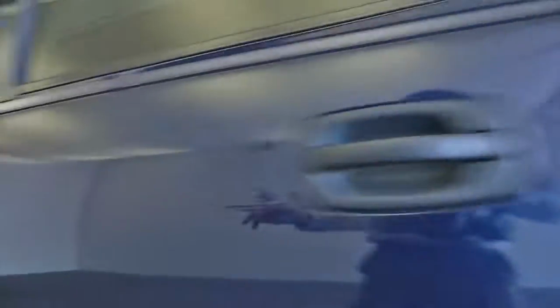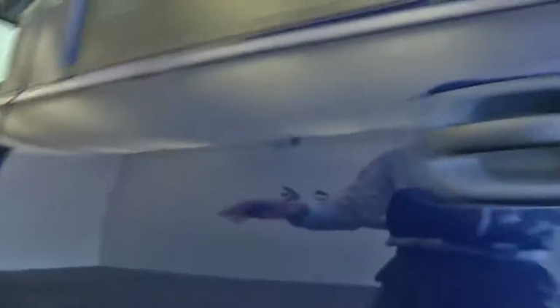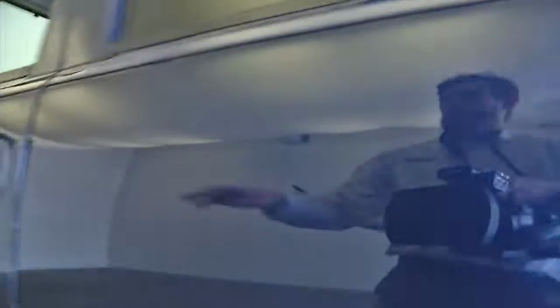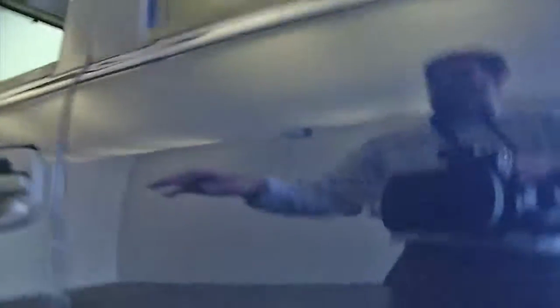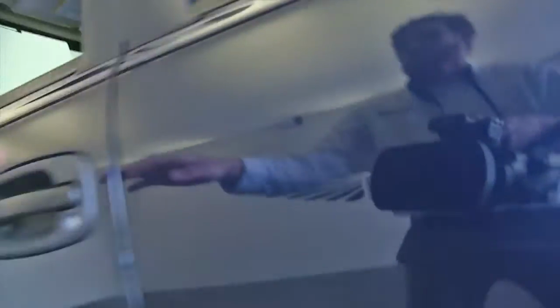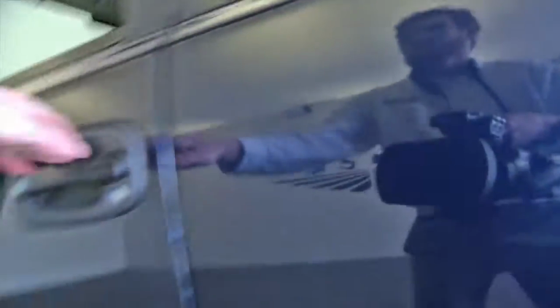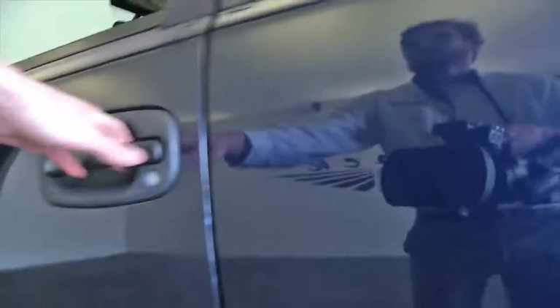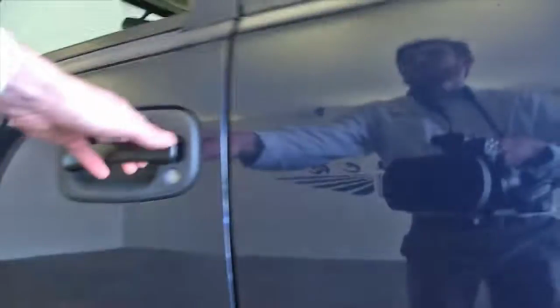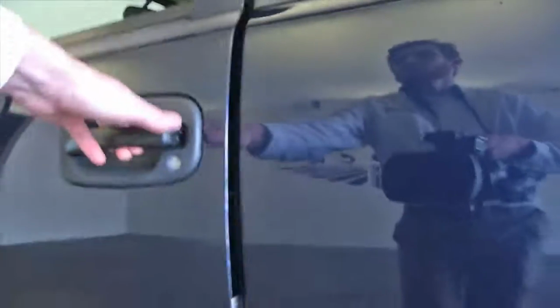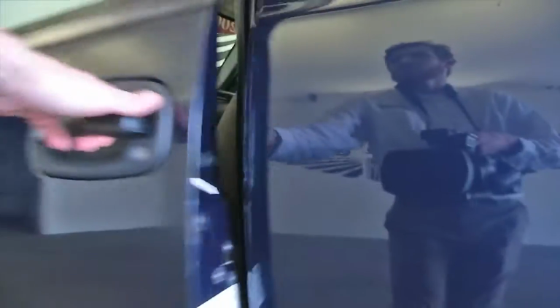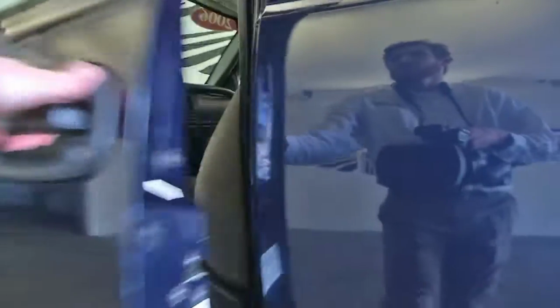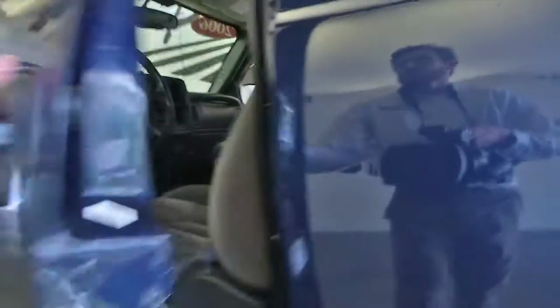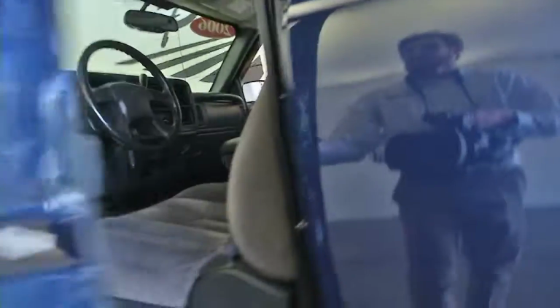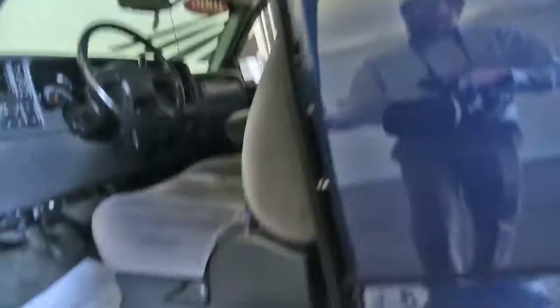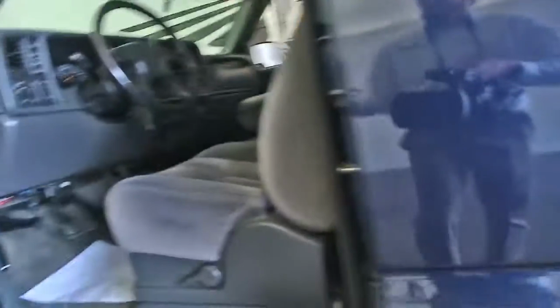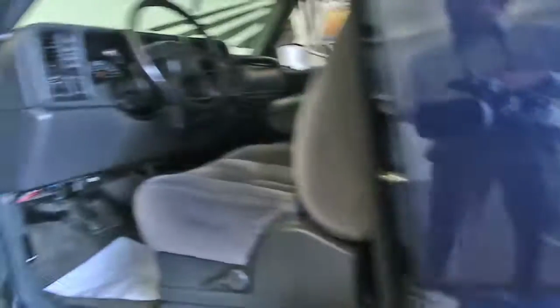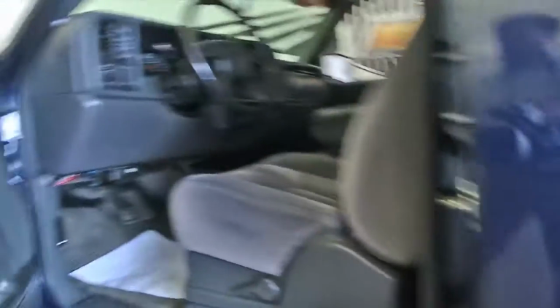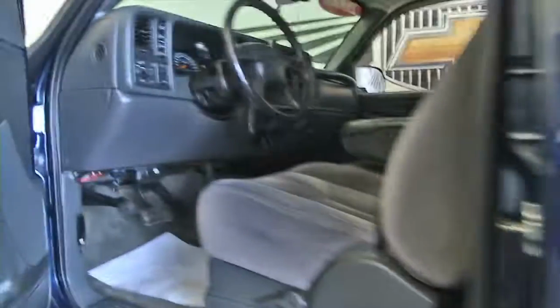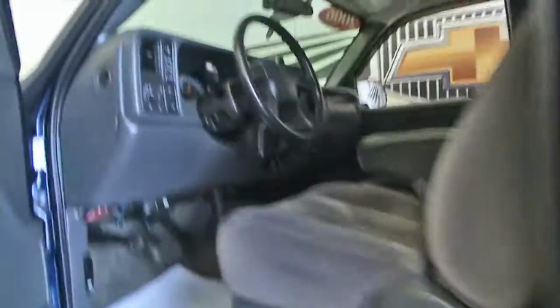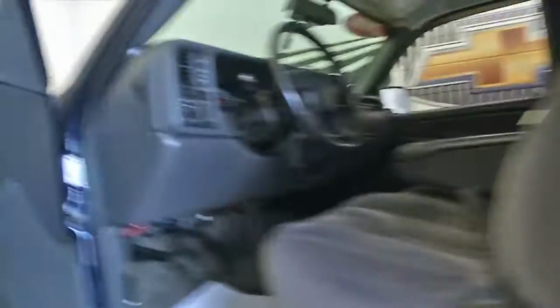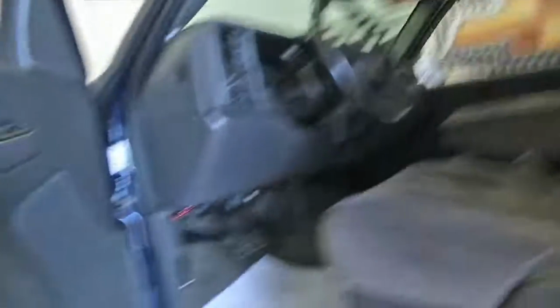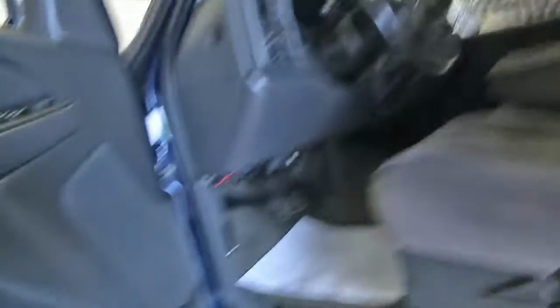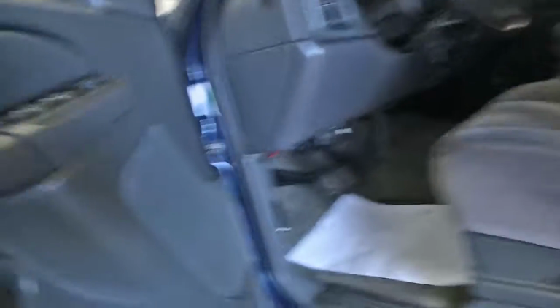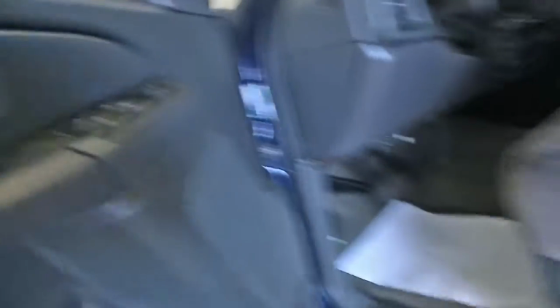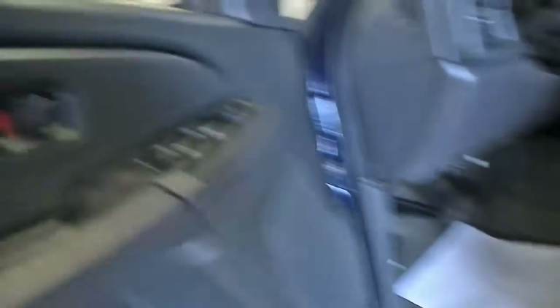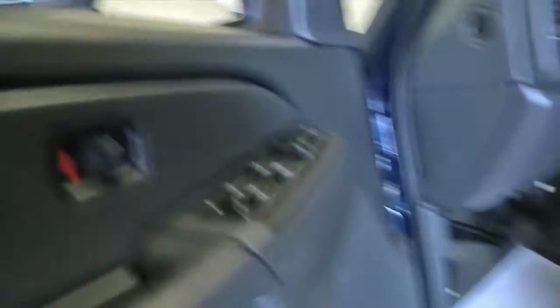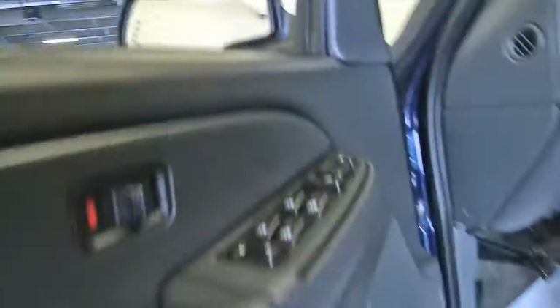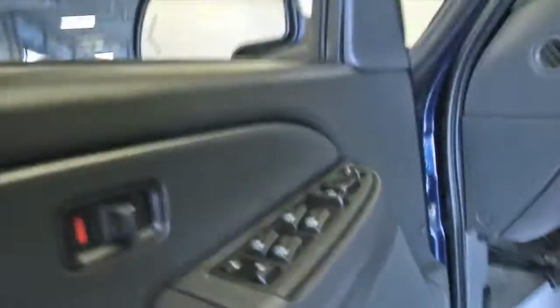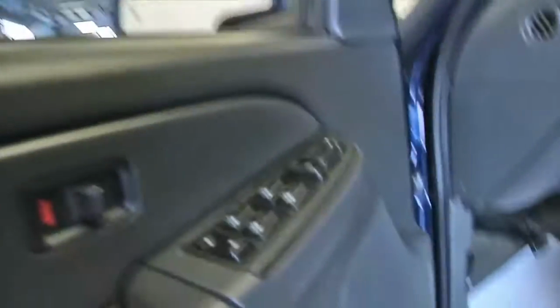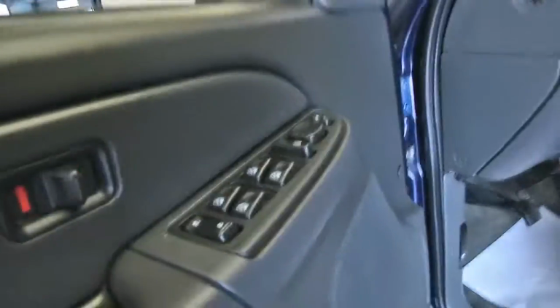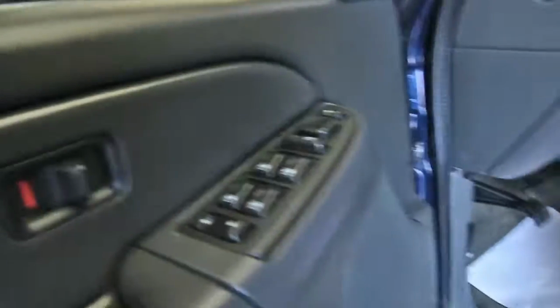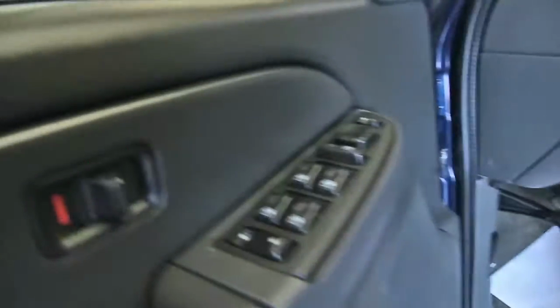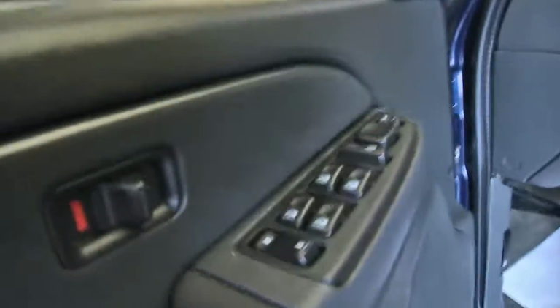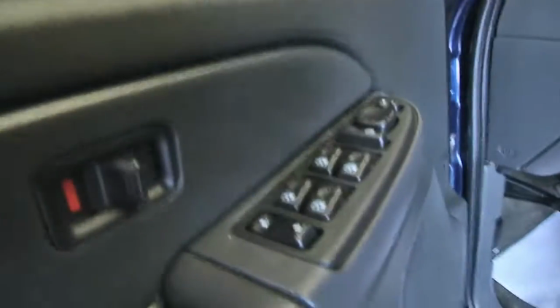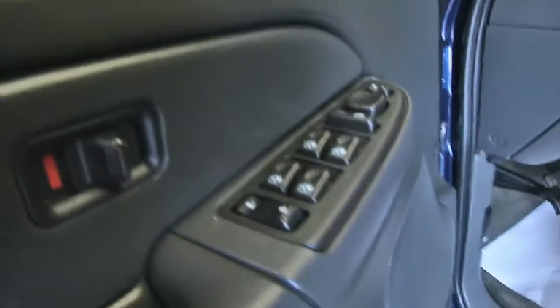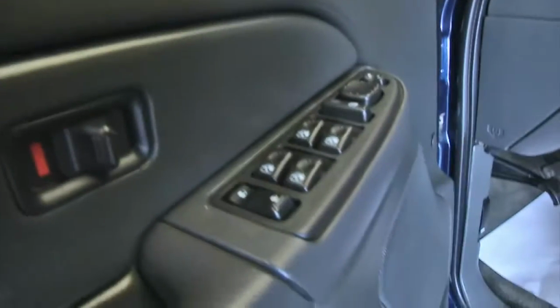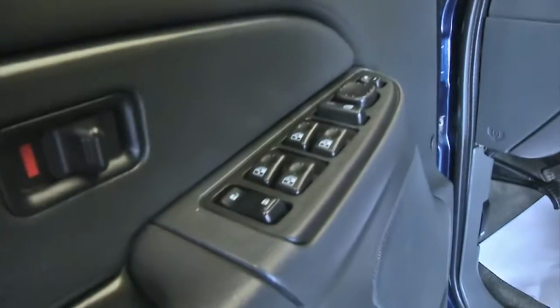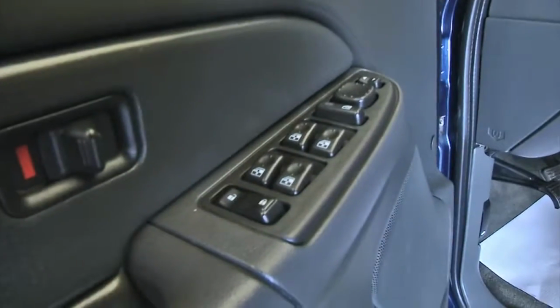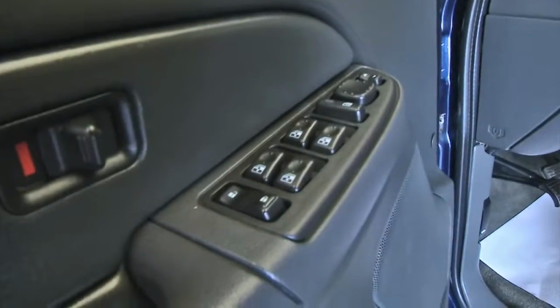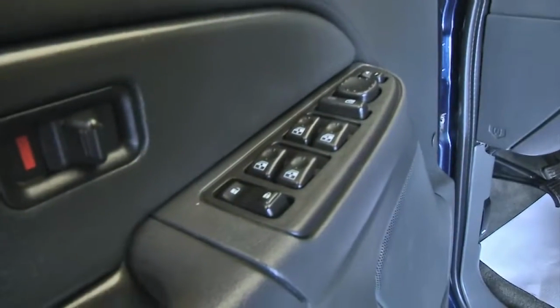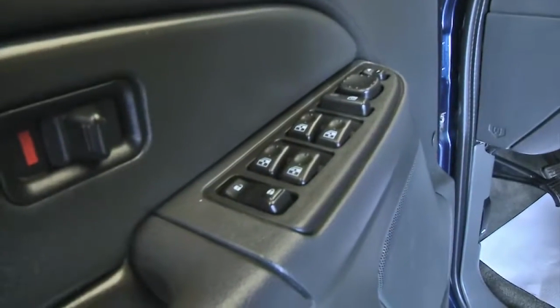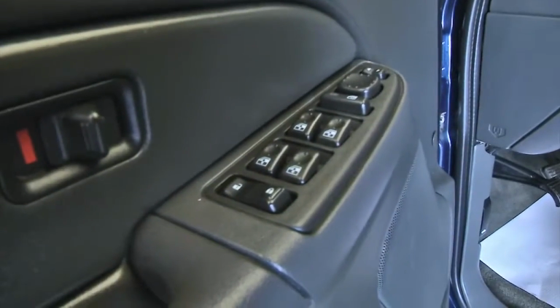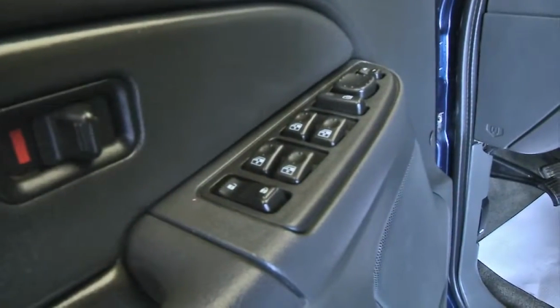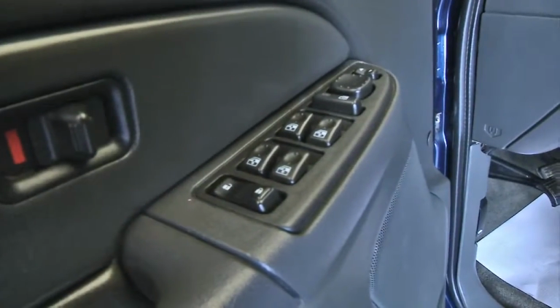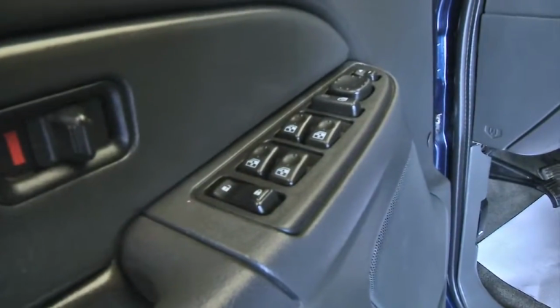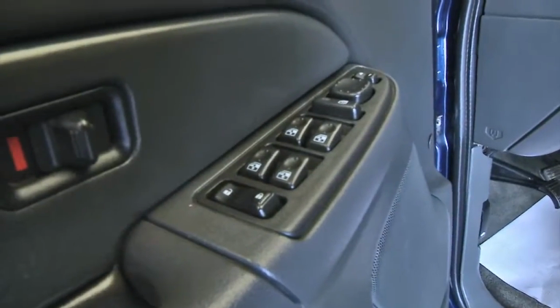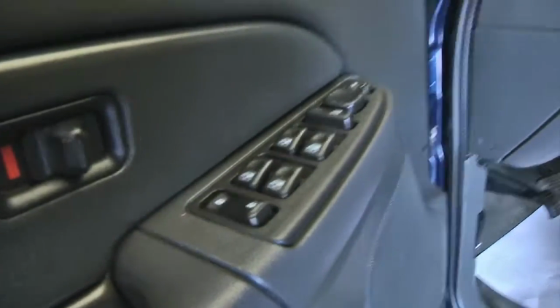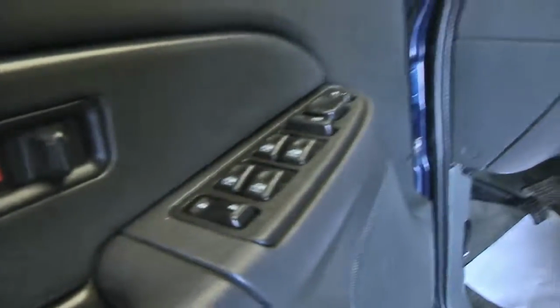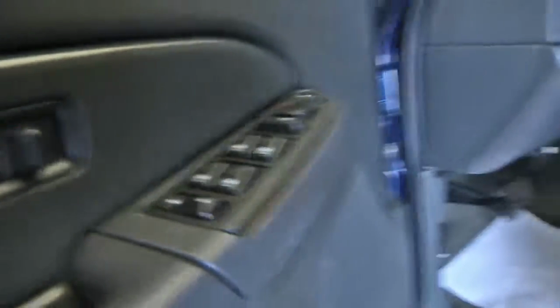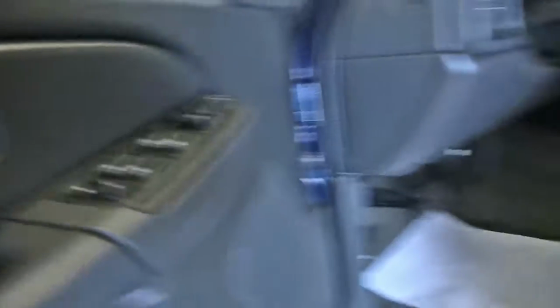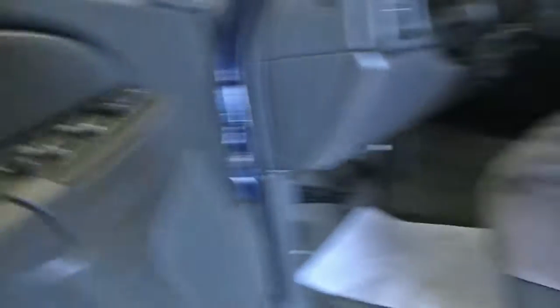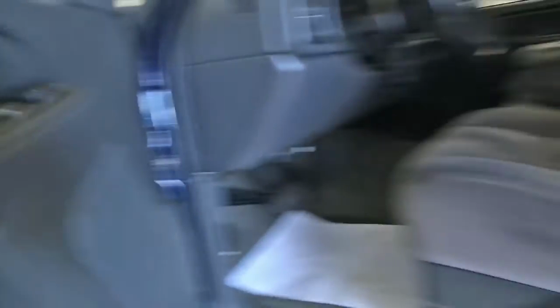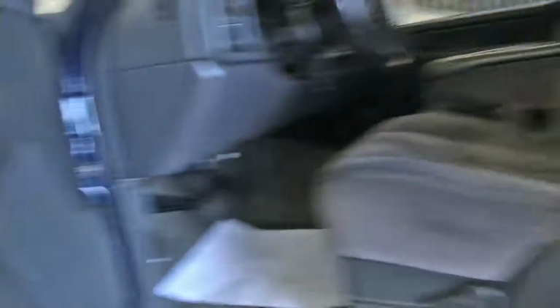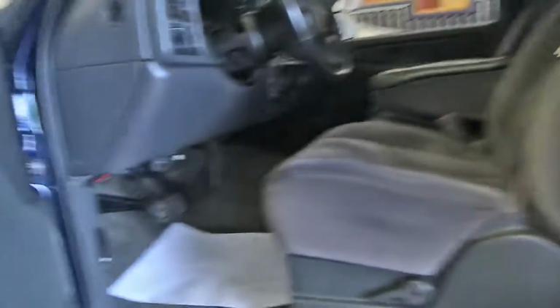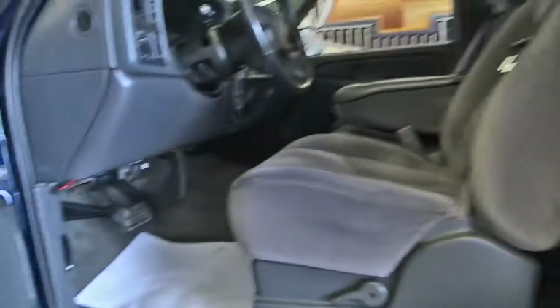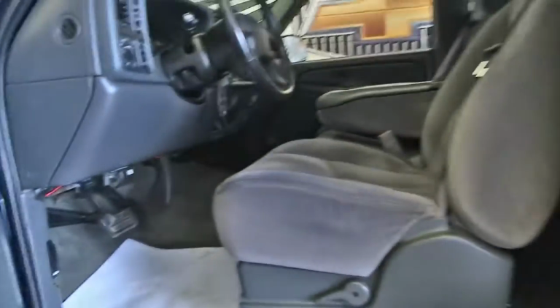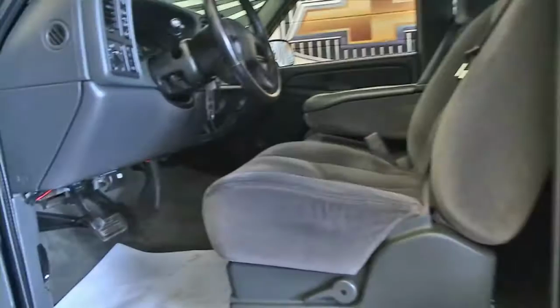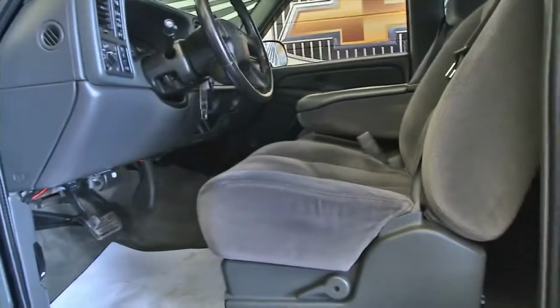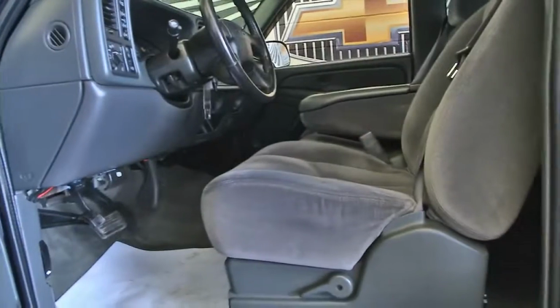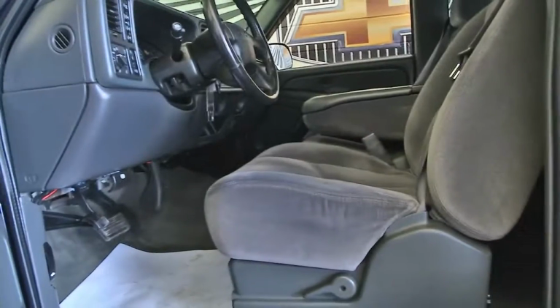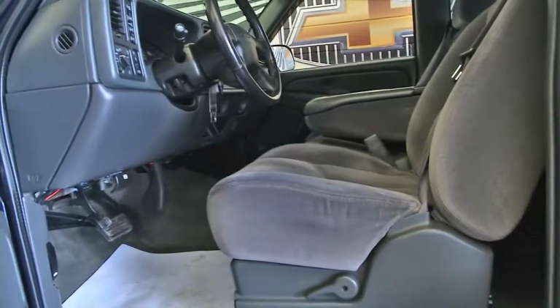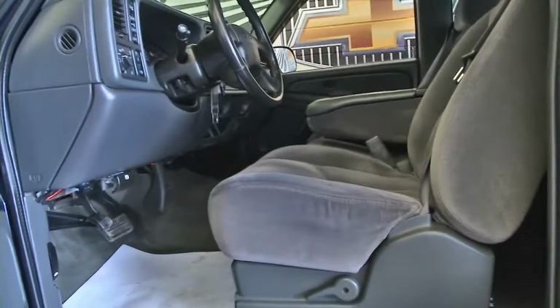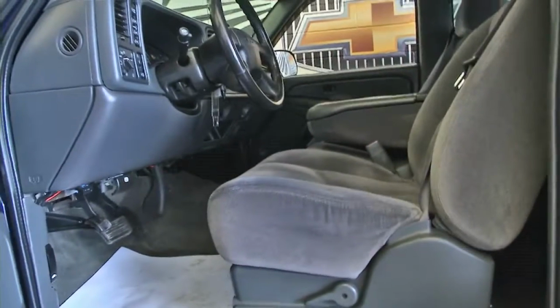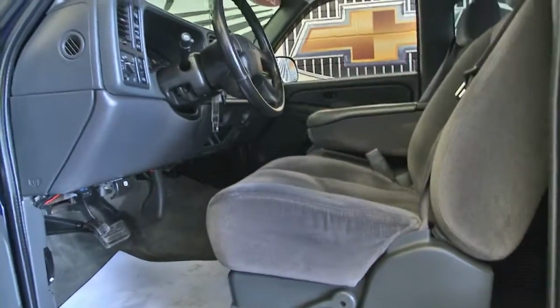Power windows, power locks, power mirrors, manual seat adjustments. Let's hop in and start it up.